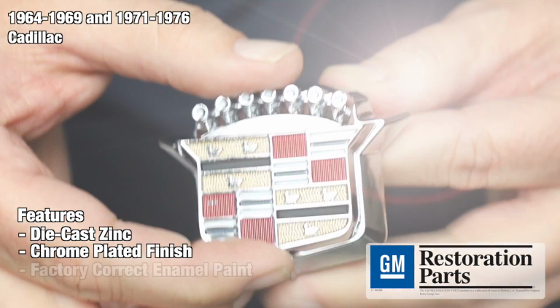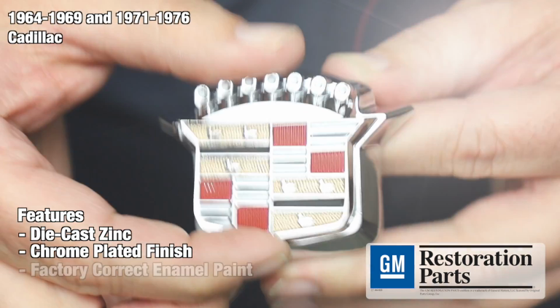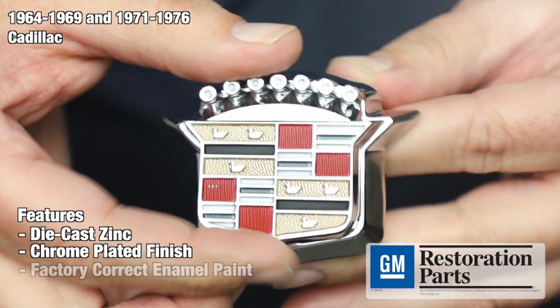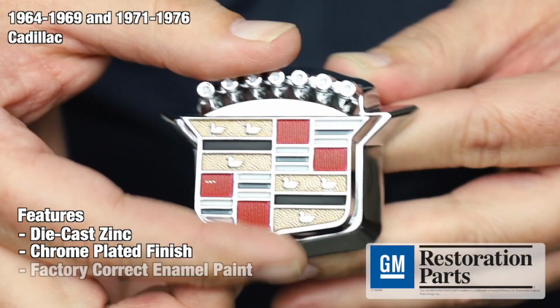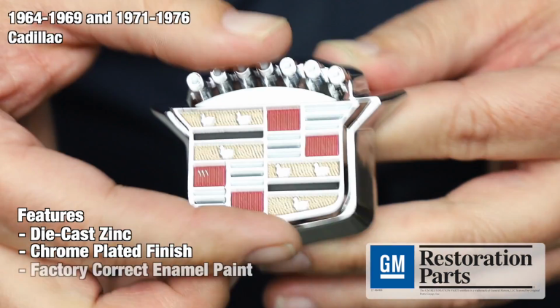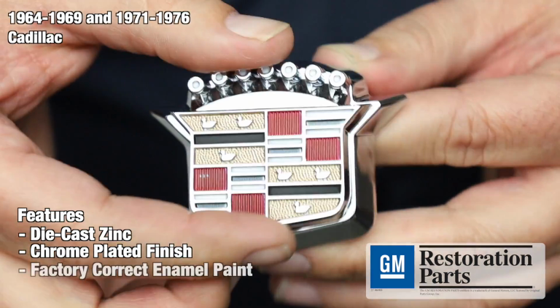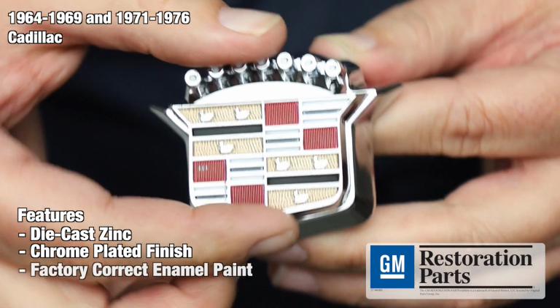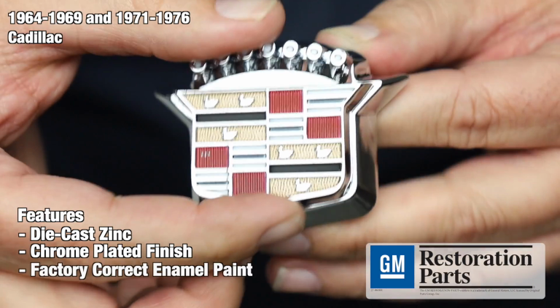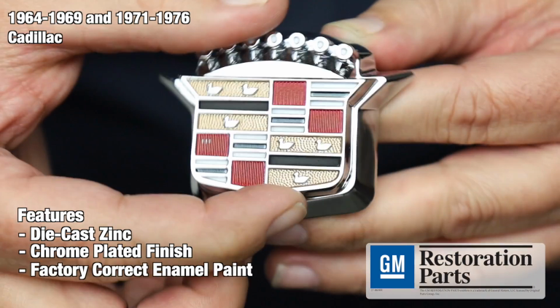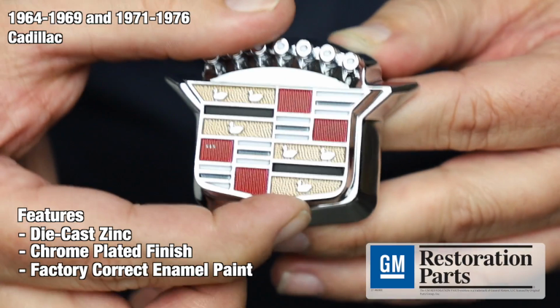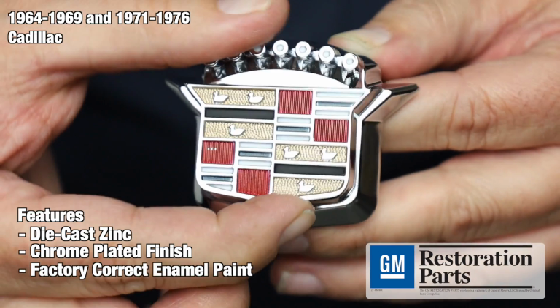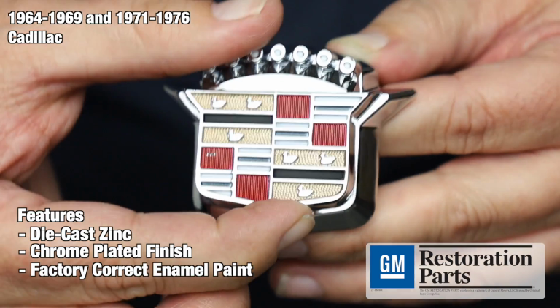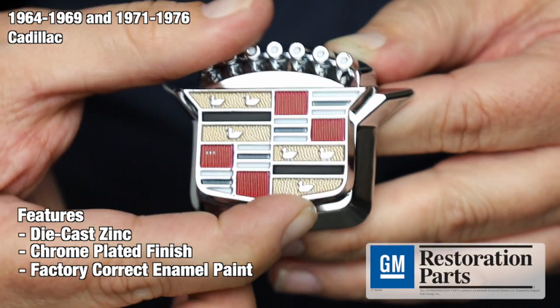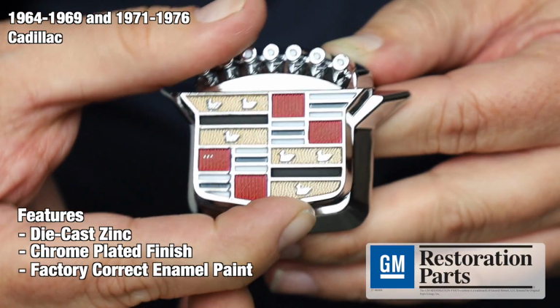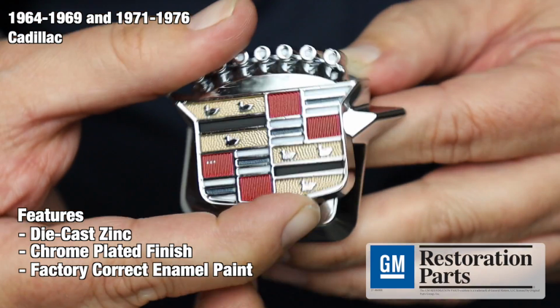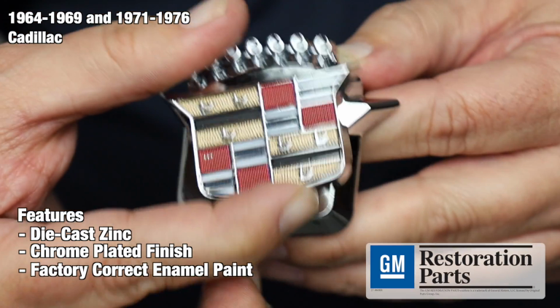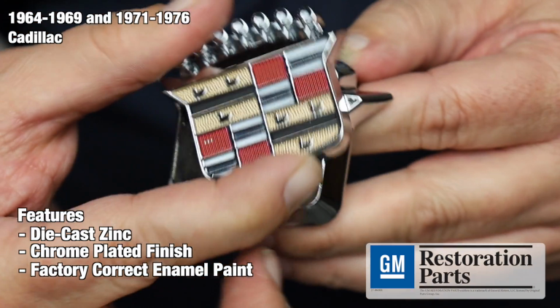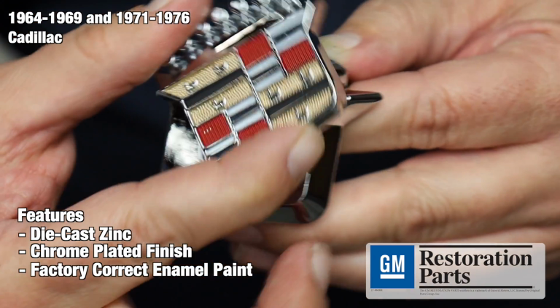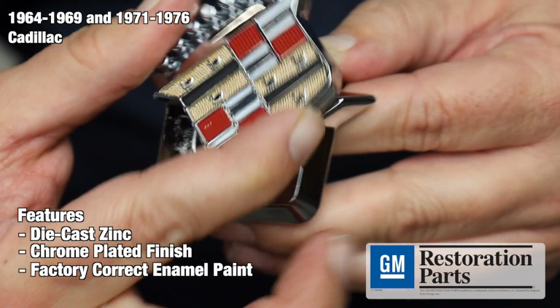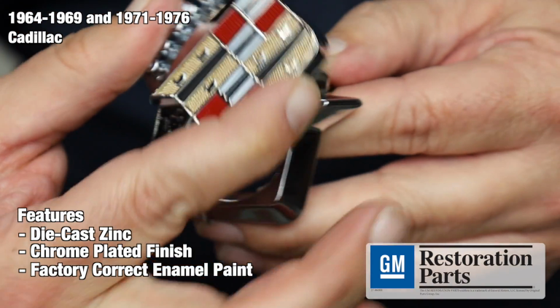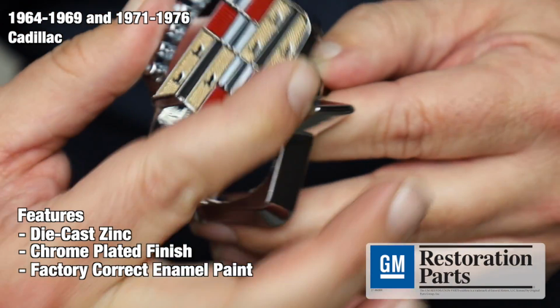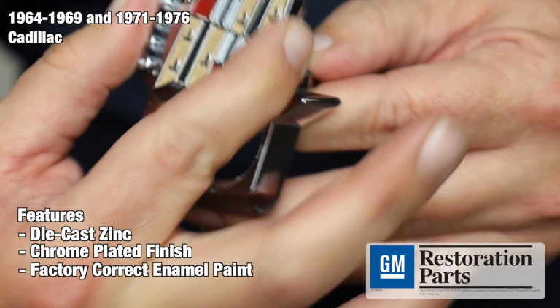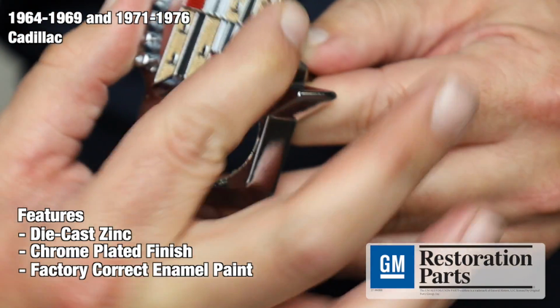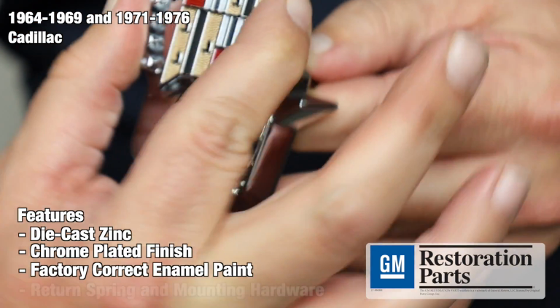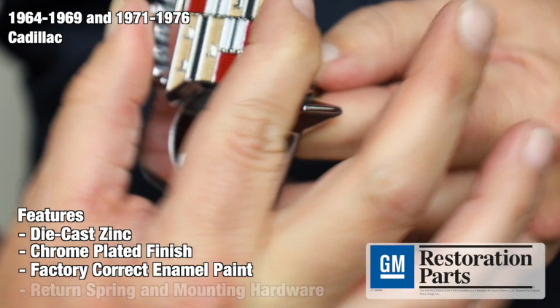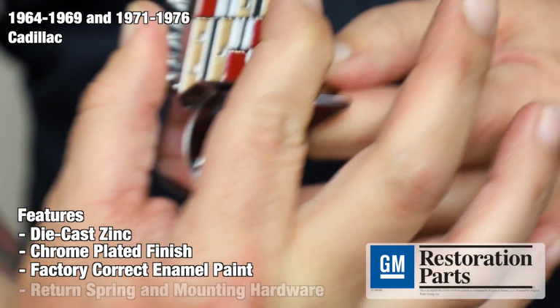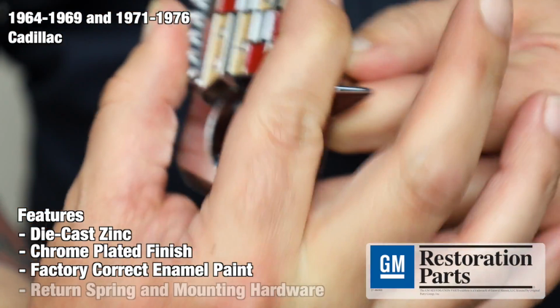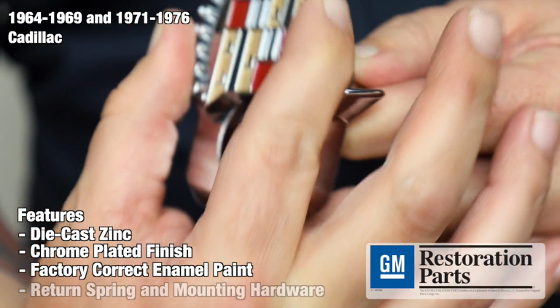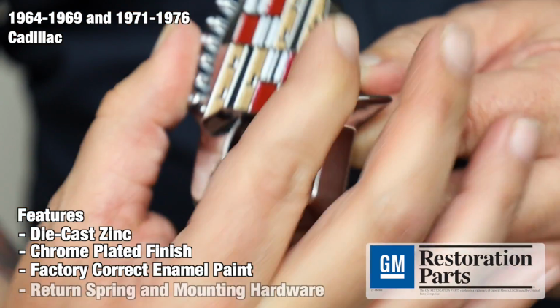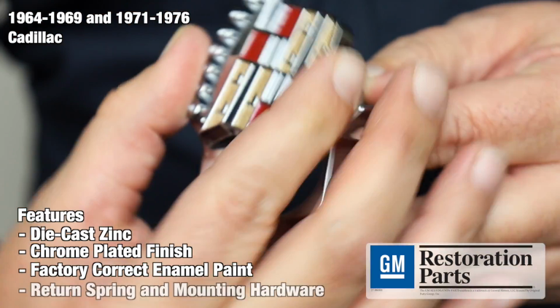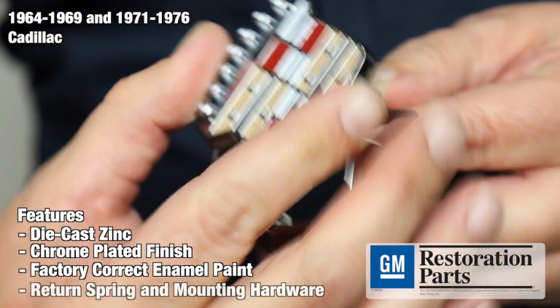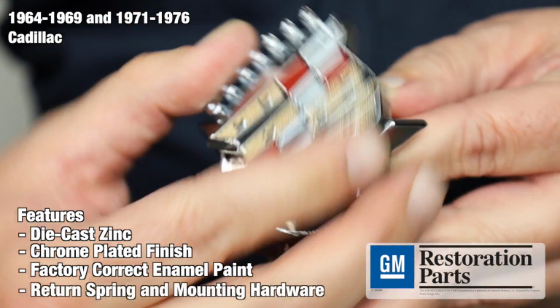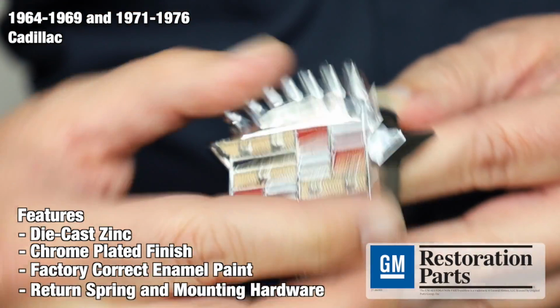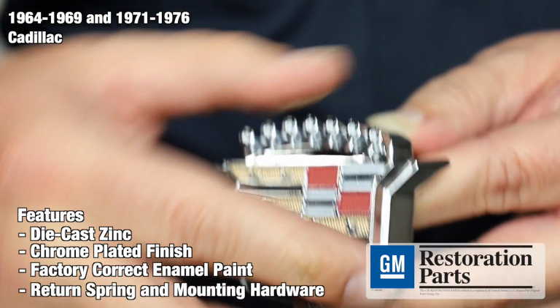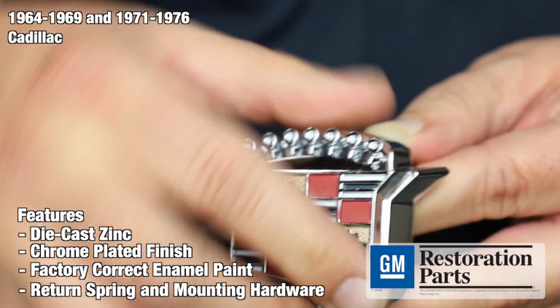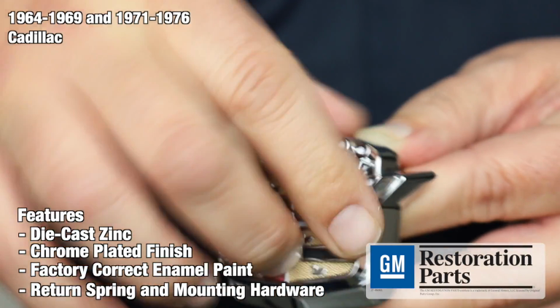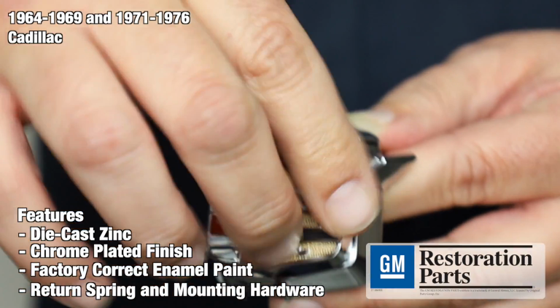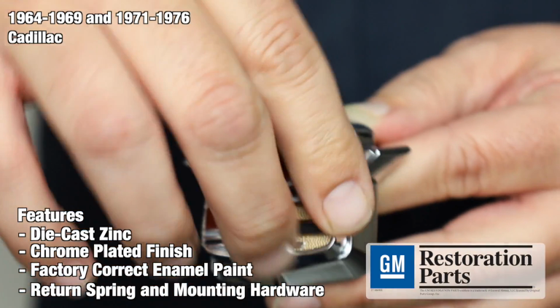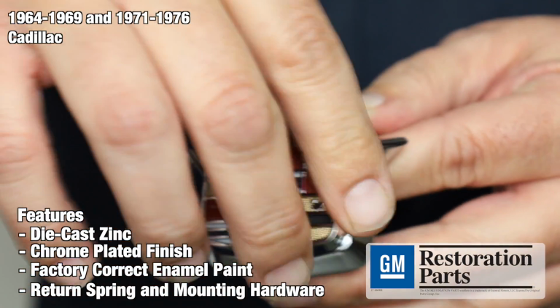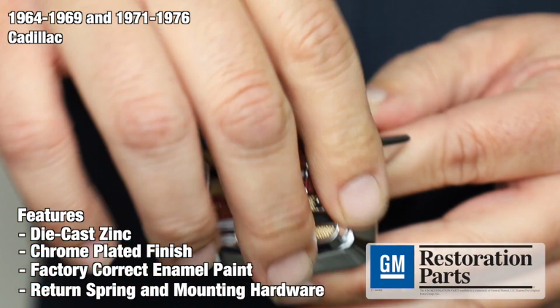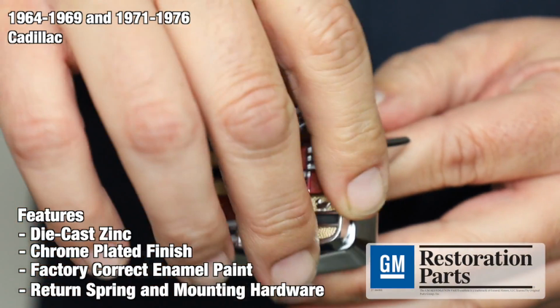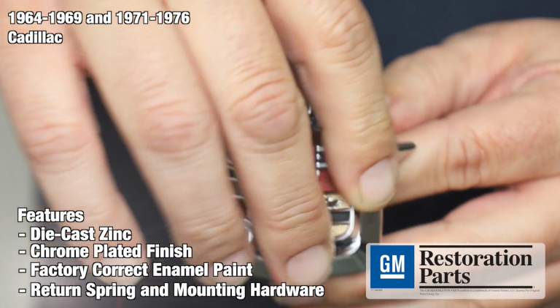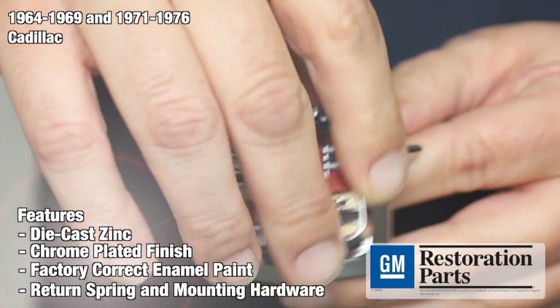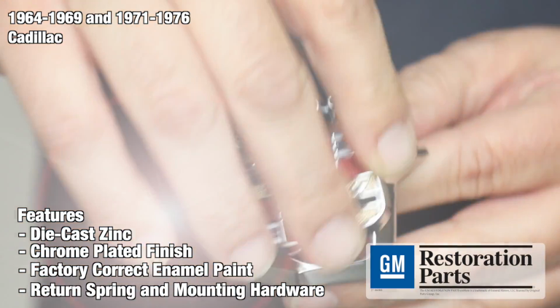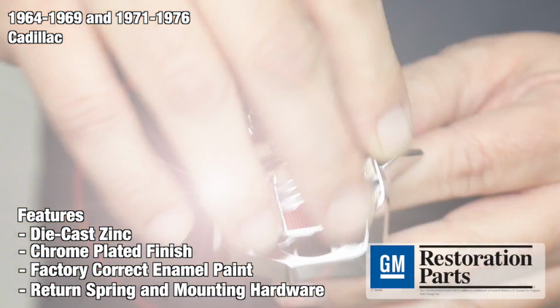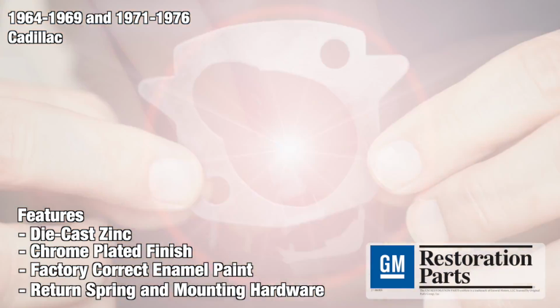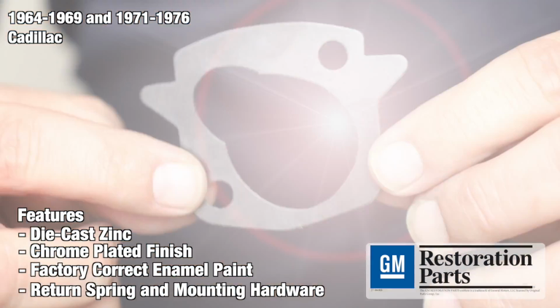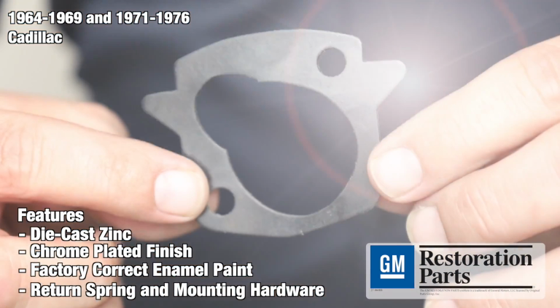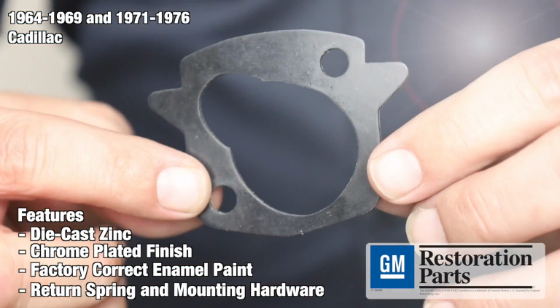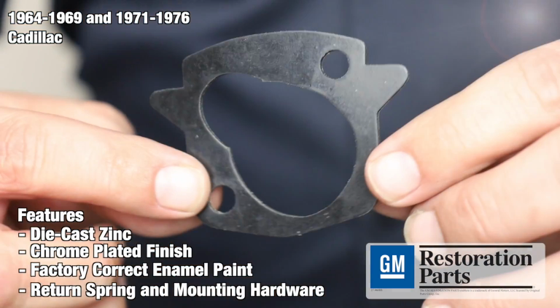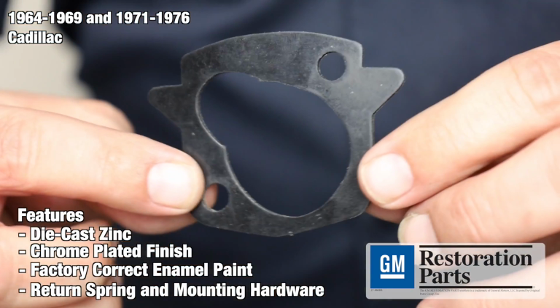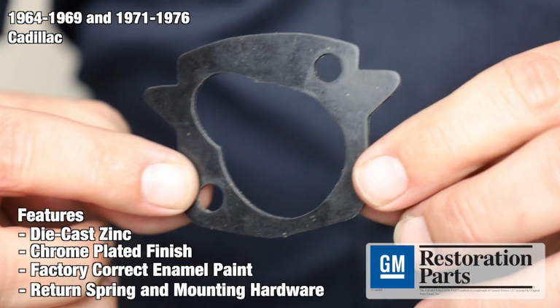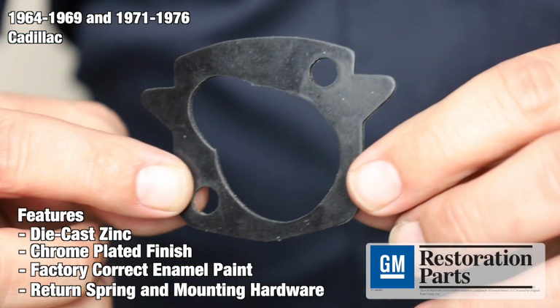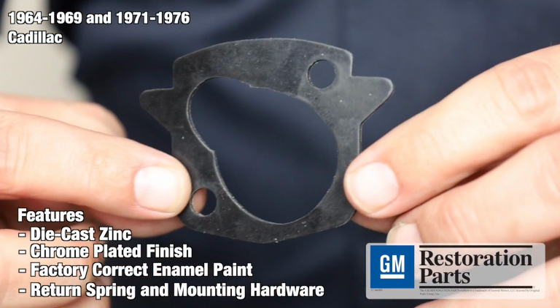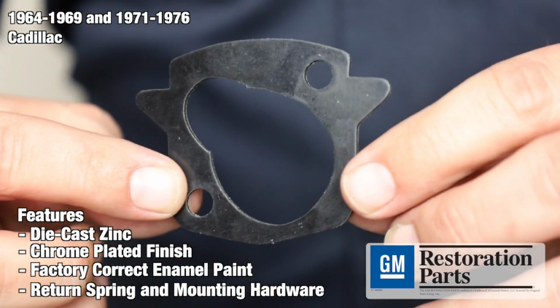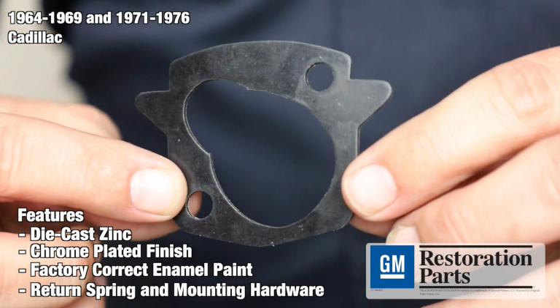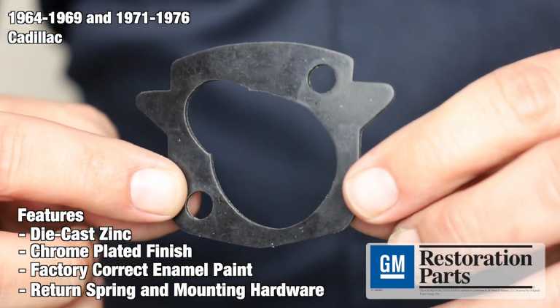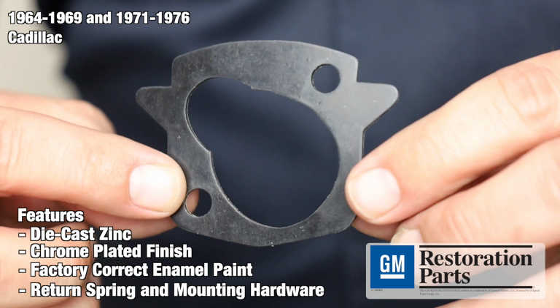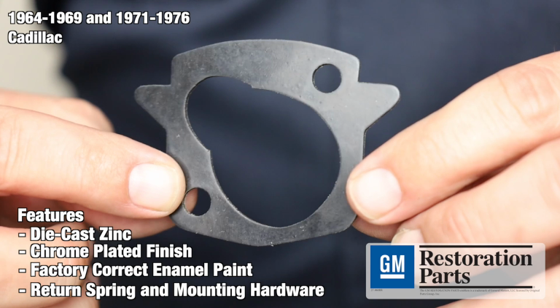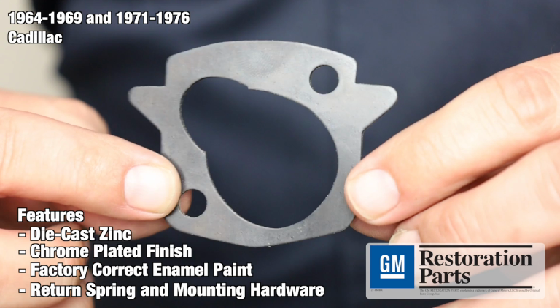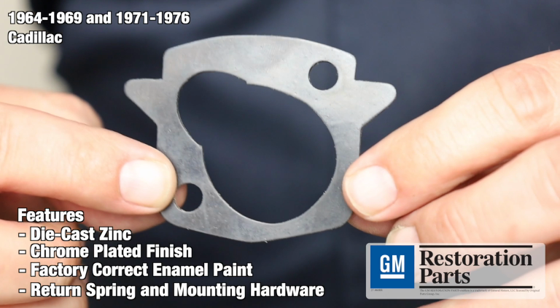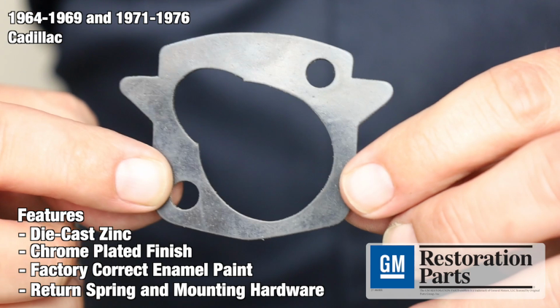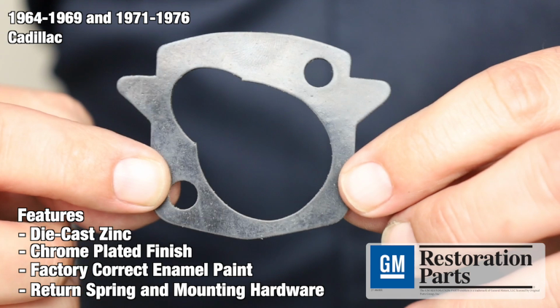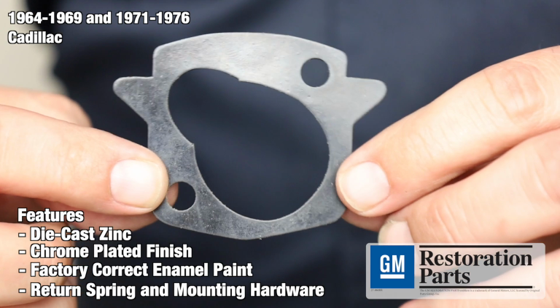In addition, each set comes with a complete return spring for the crest as well as mounting hardware for installation. It'll be ready for installation right out of the box.